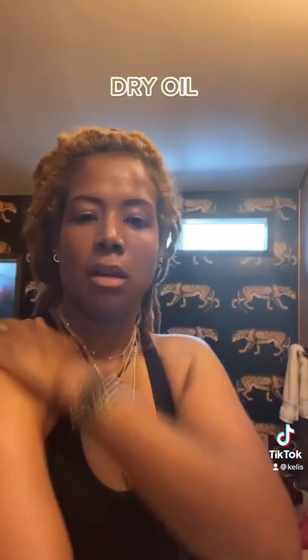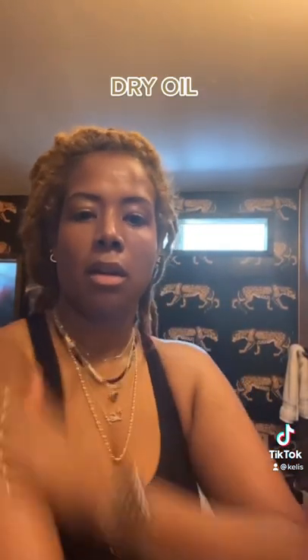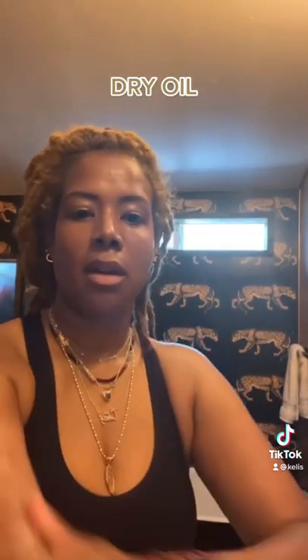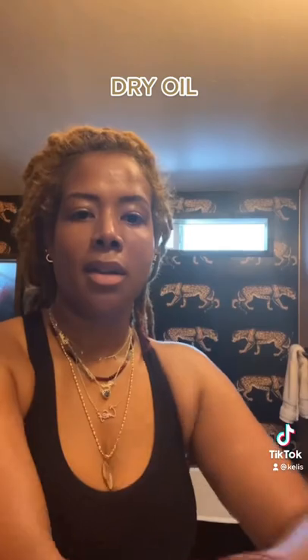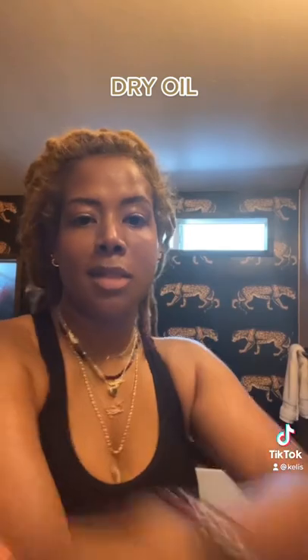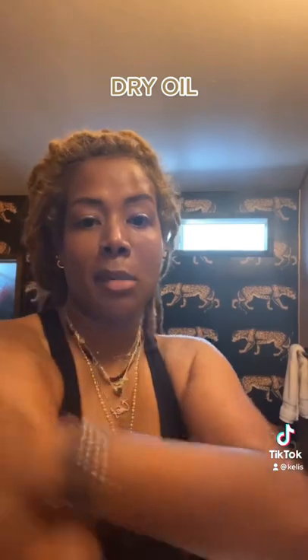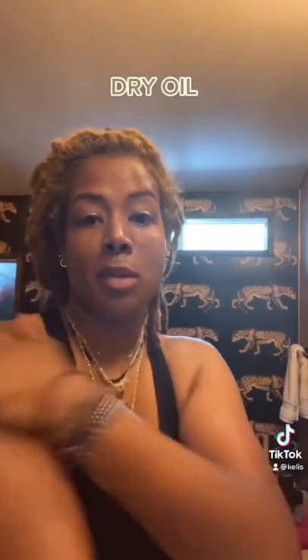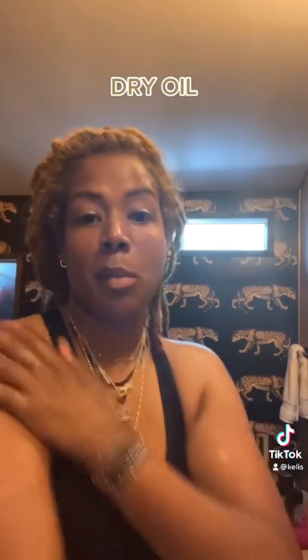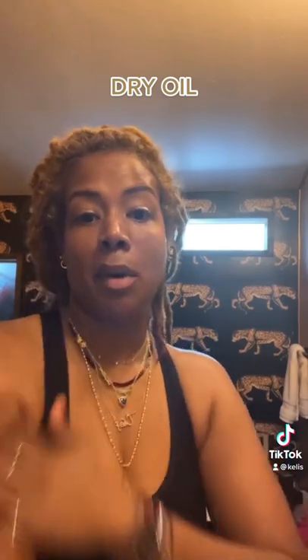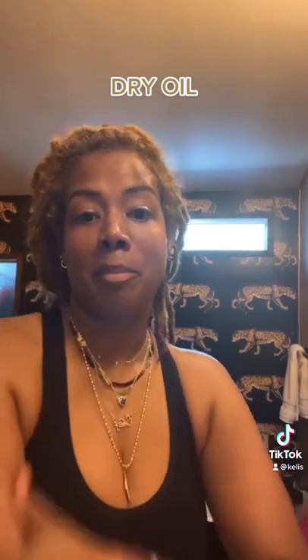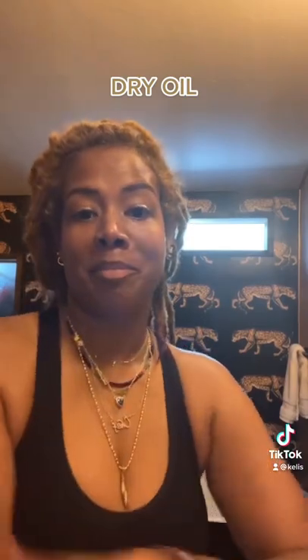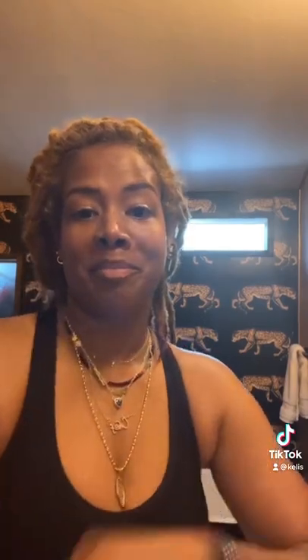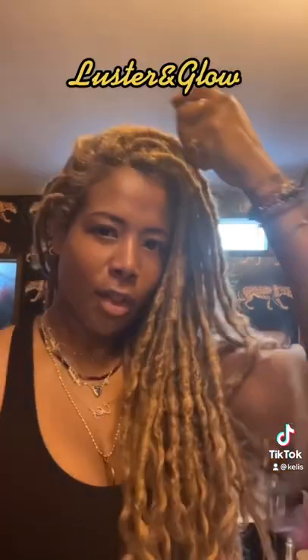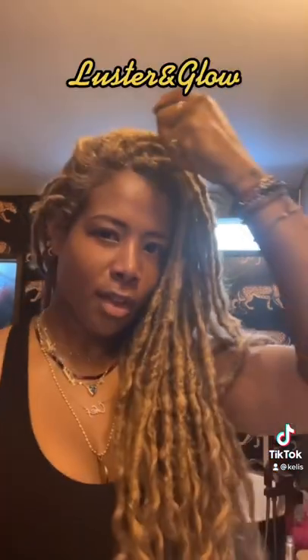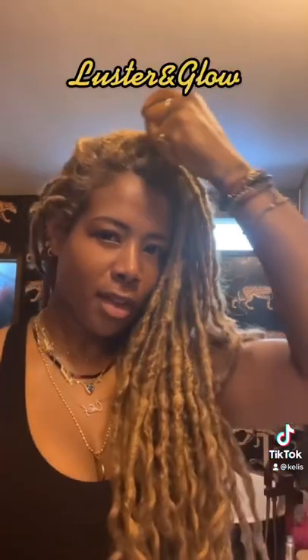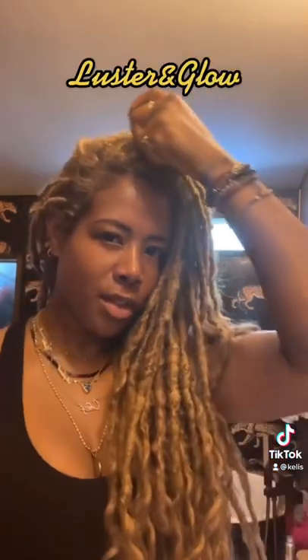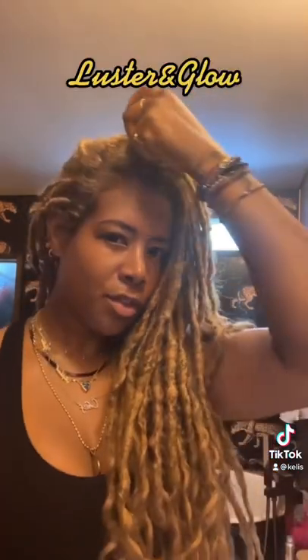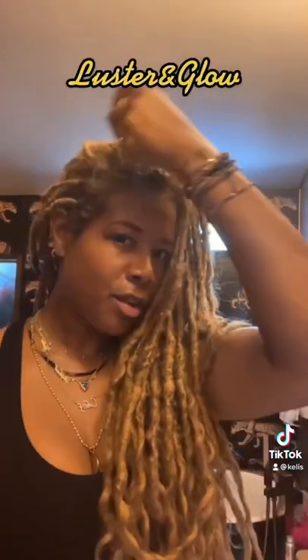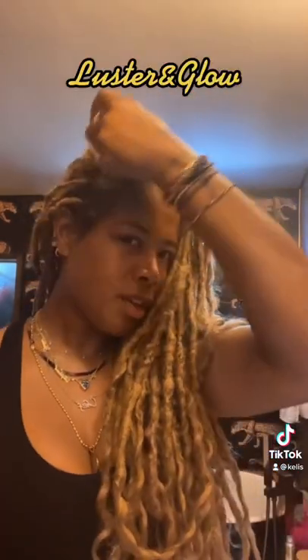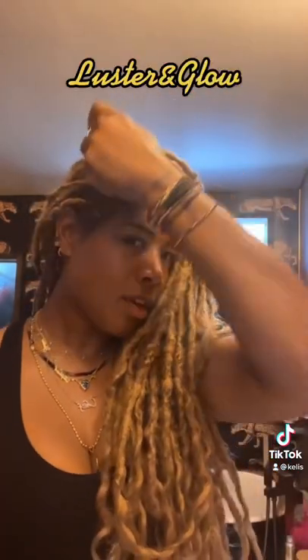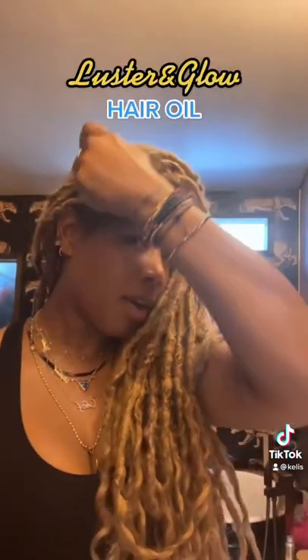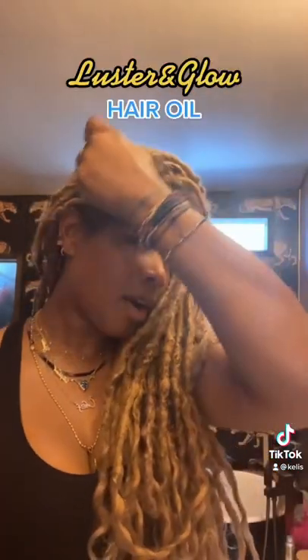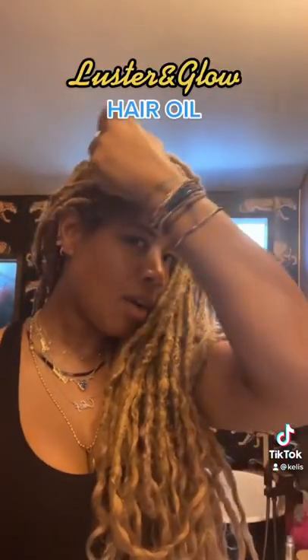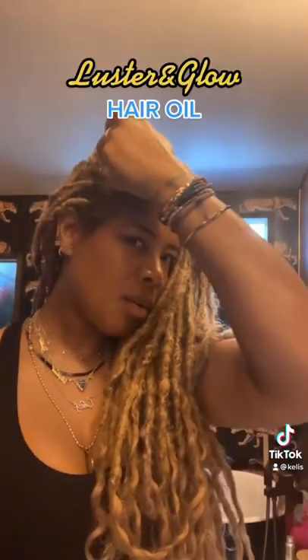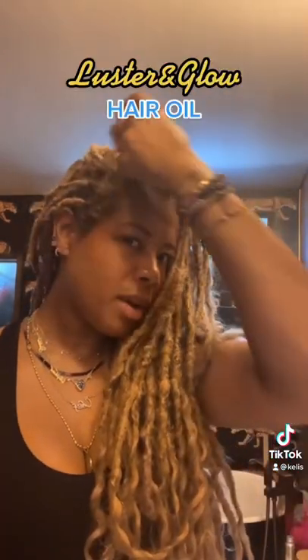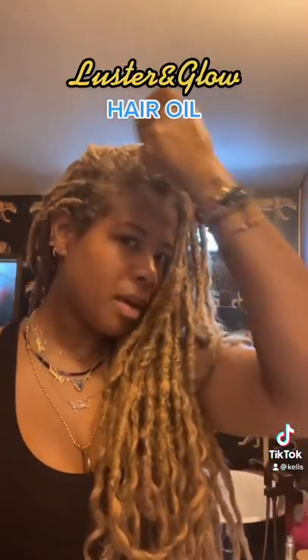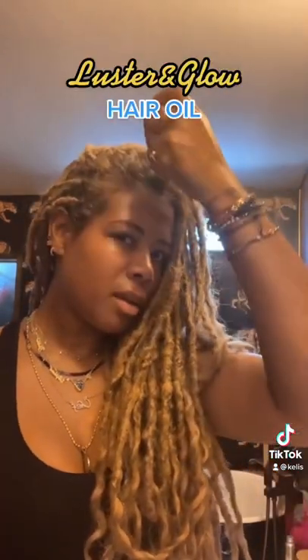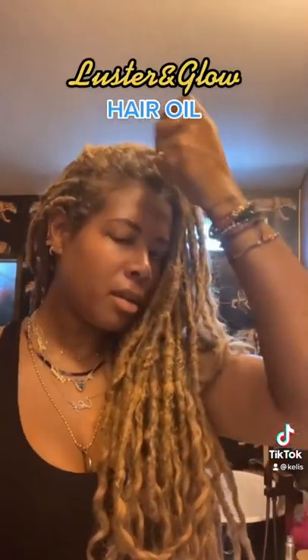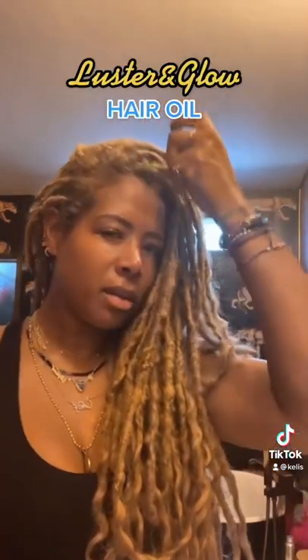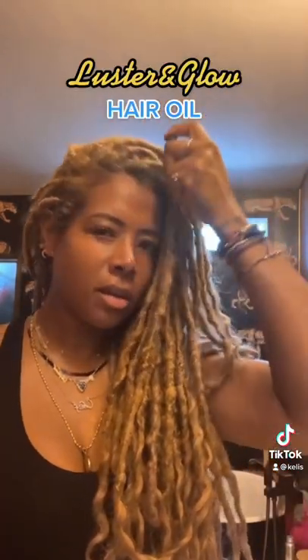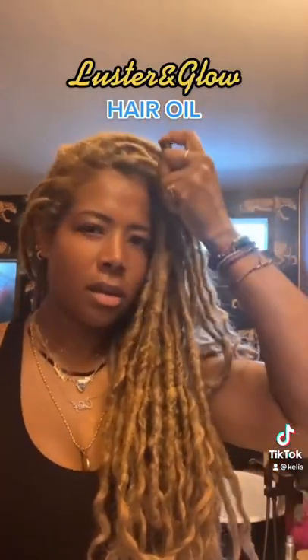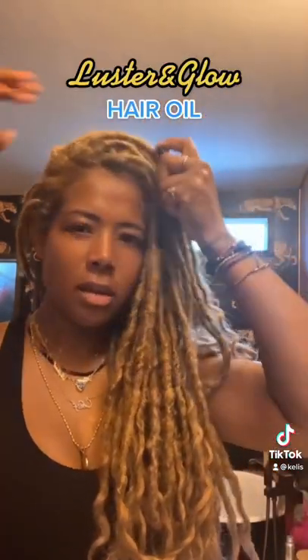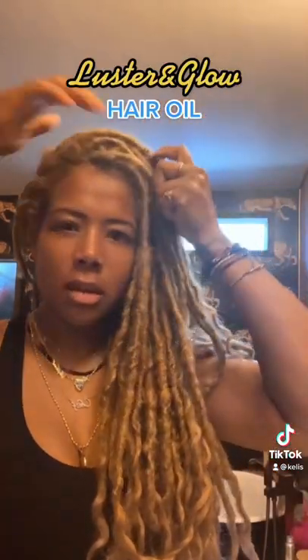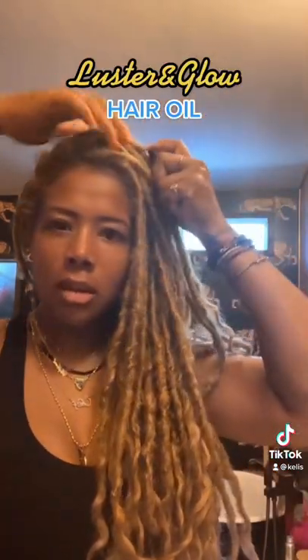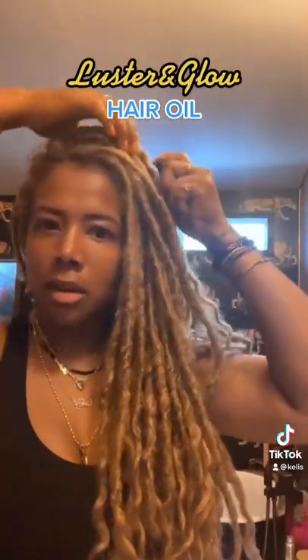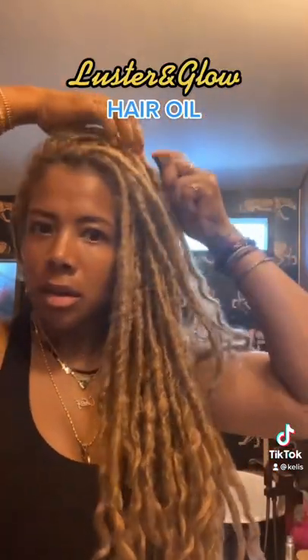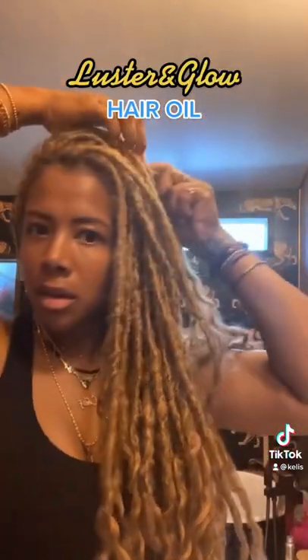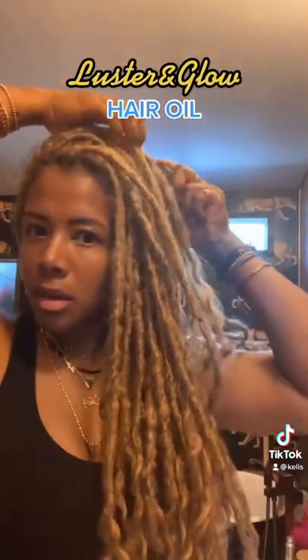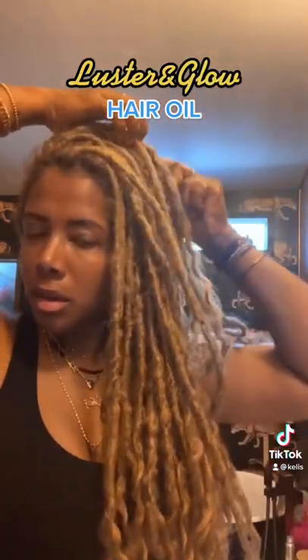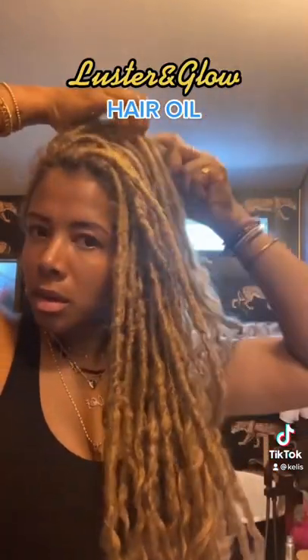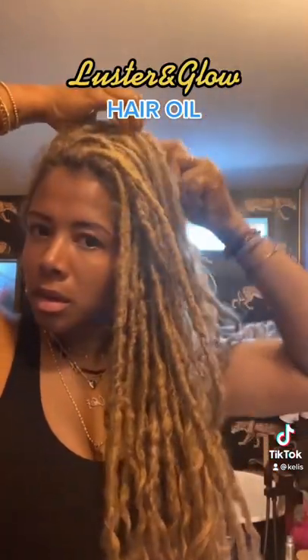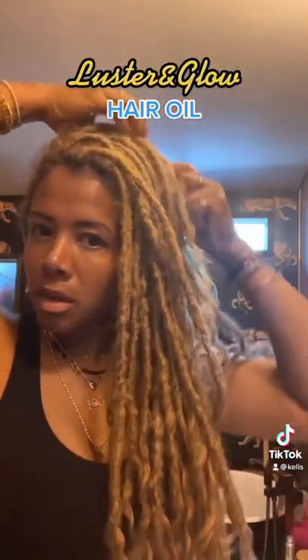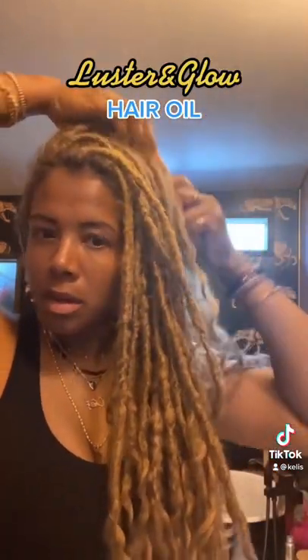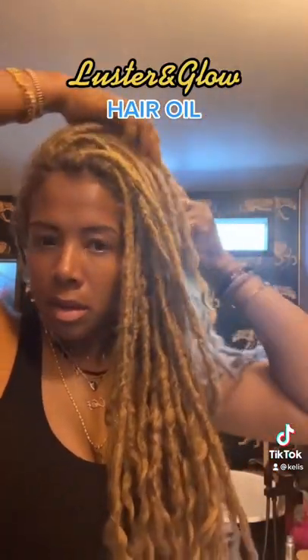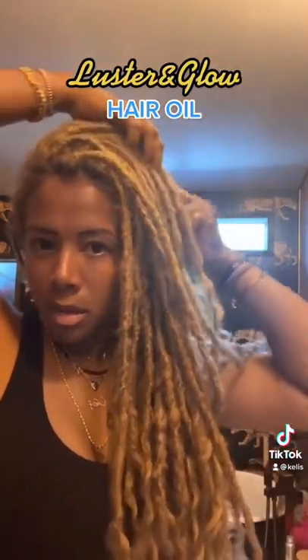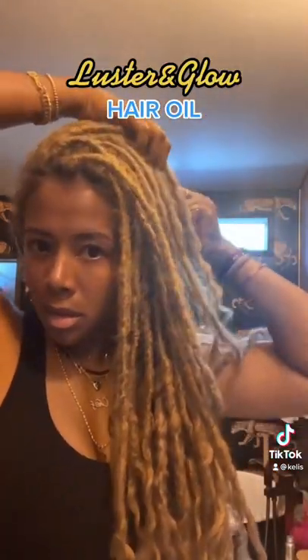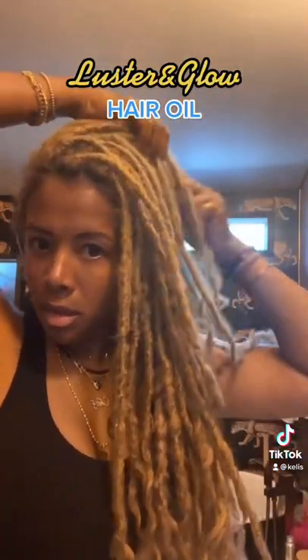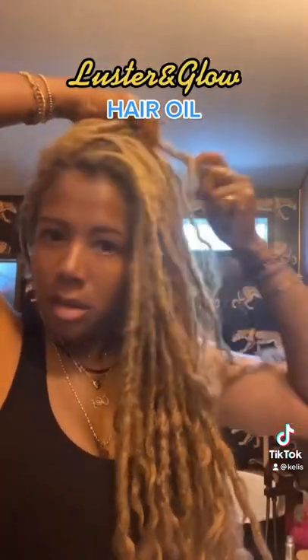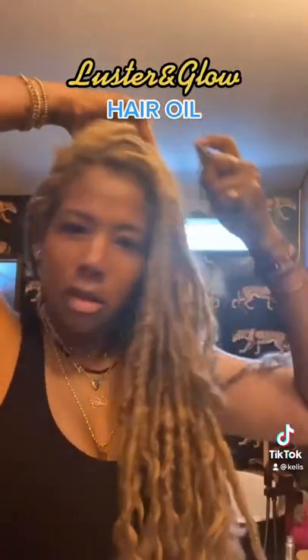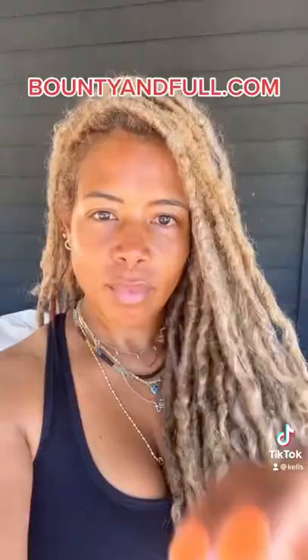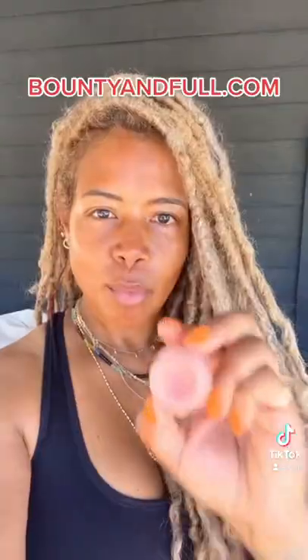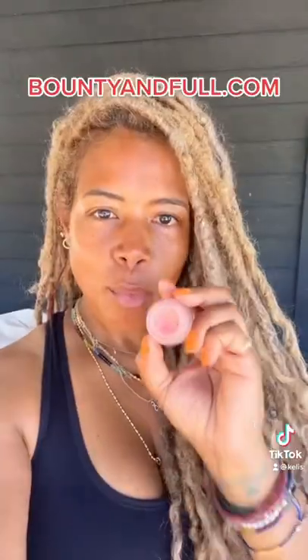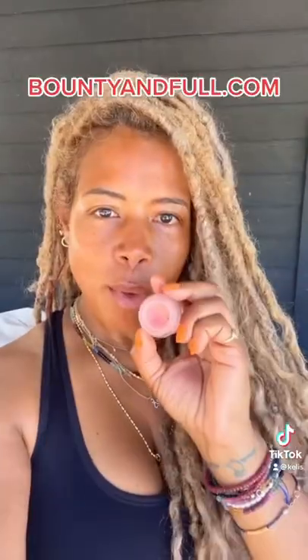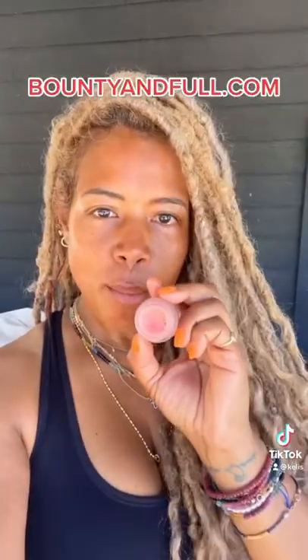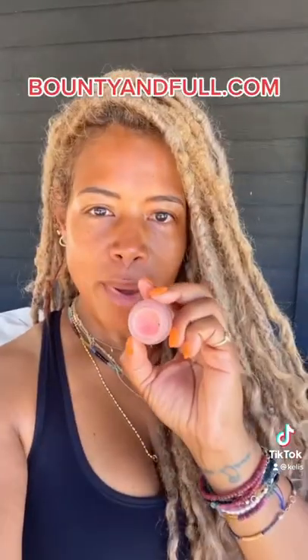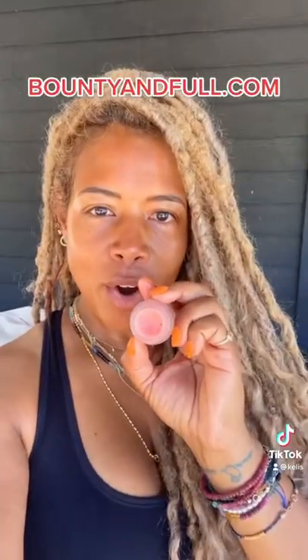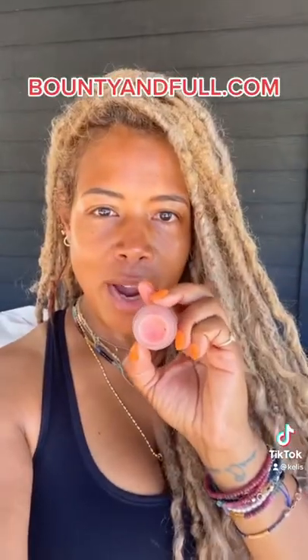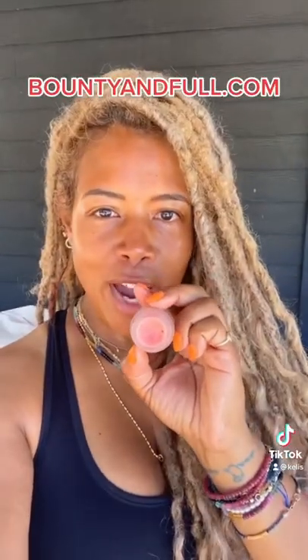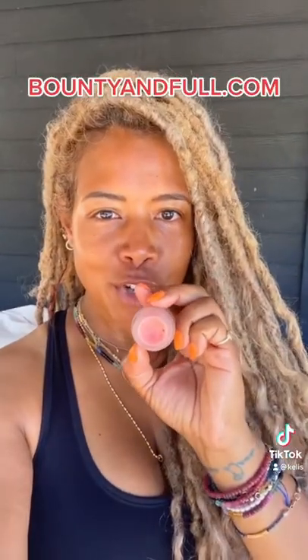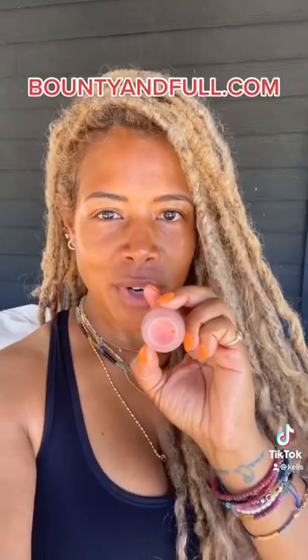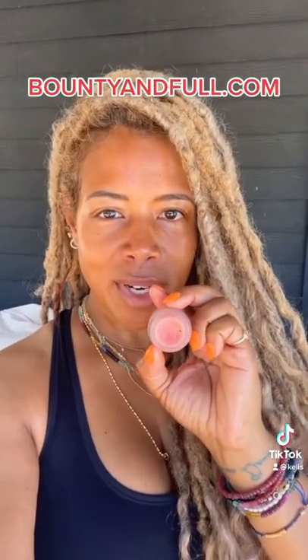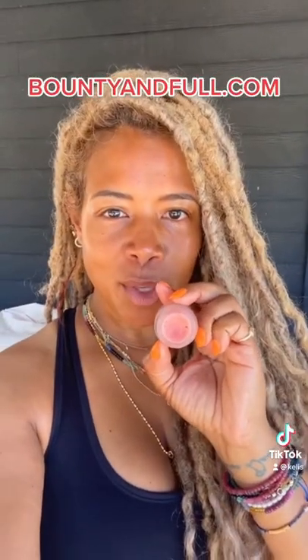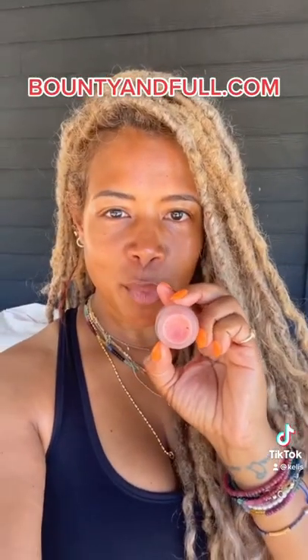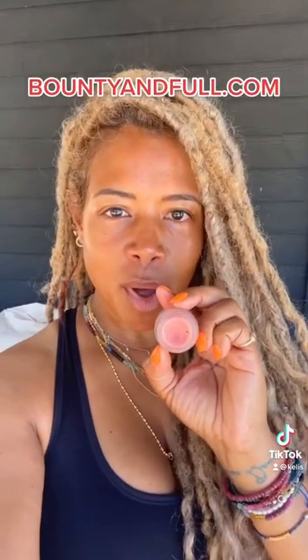I love it because it's not greasy. It smells warm. Luster and Glow hair oil. Very hydrating lip balm.